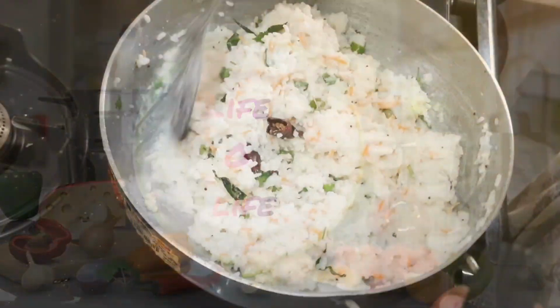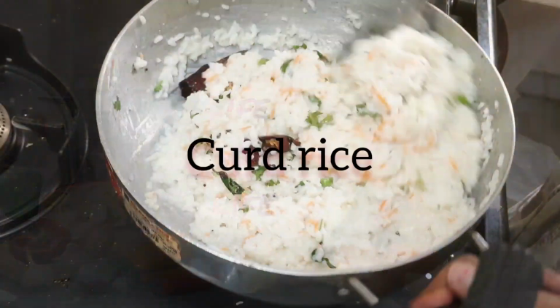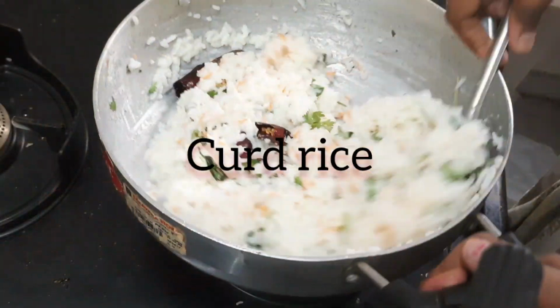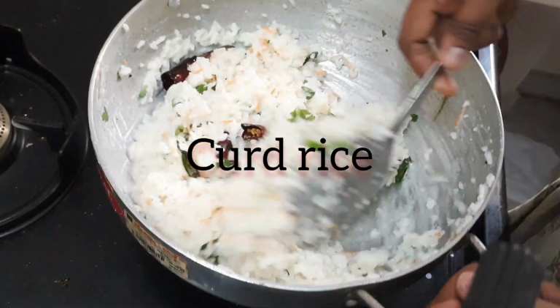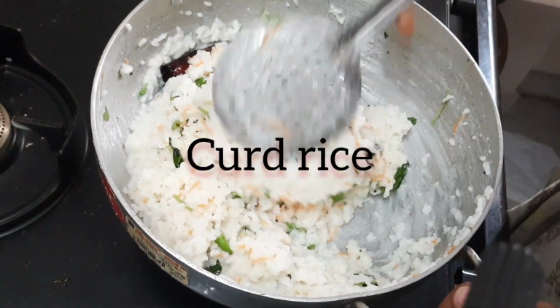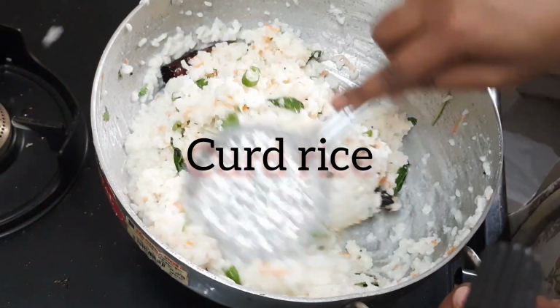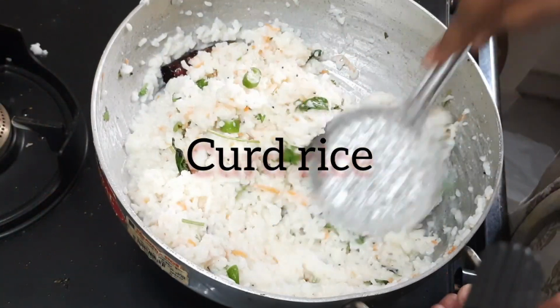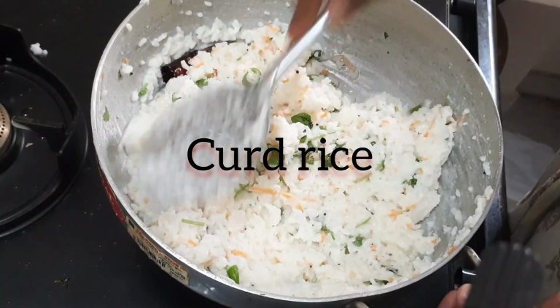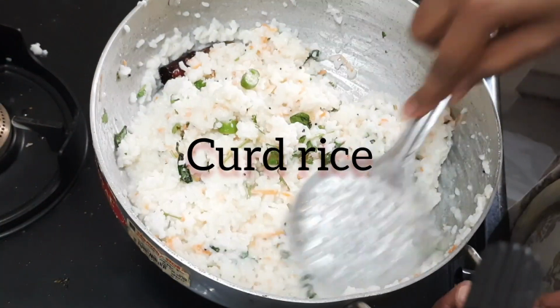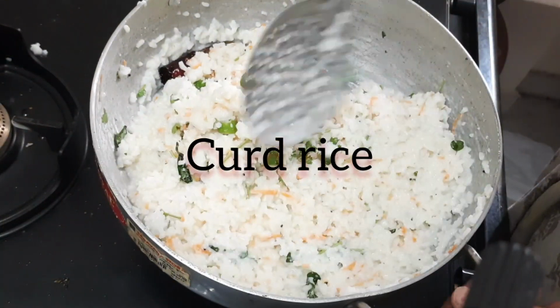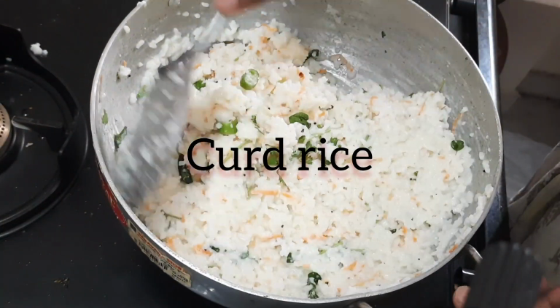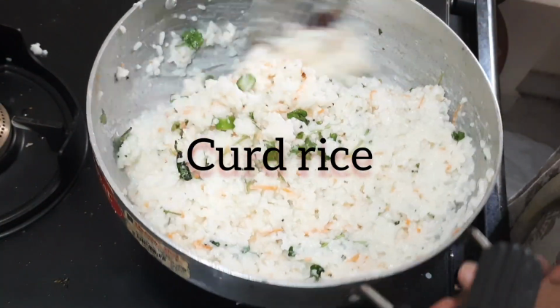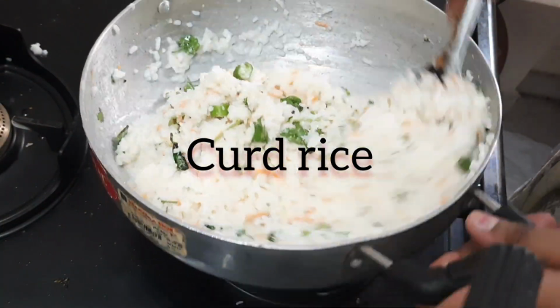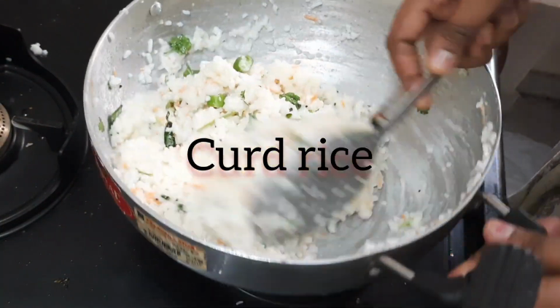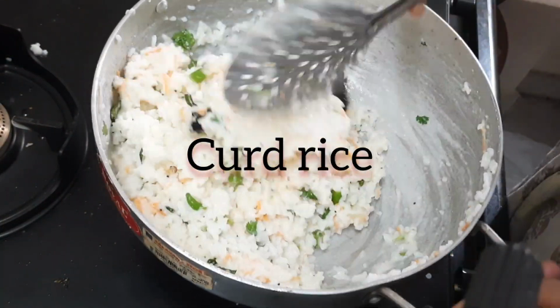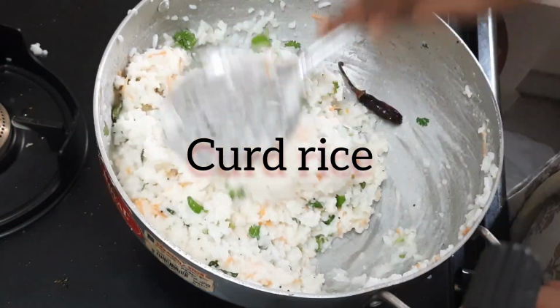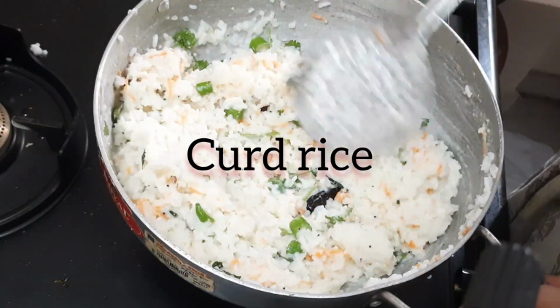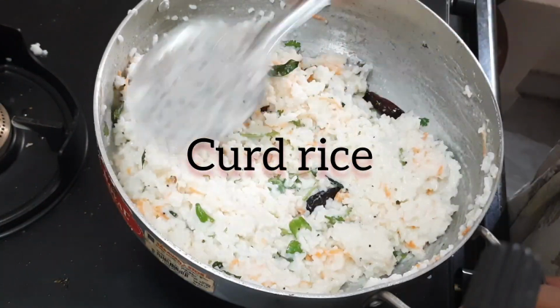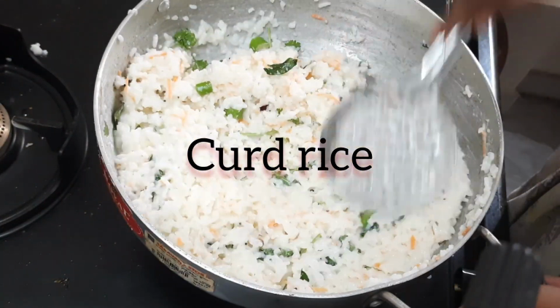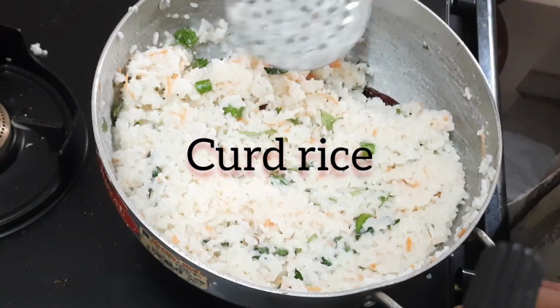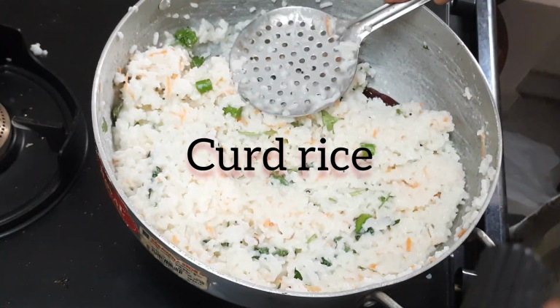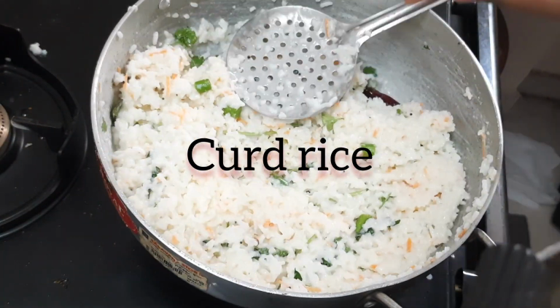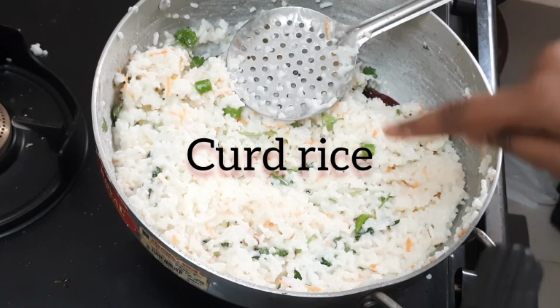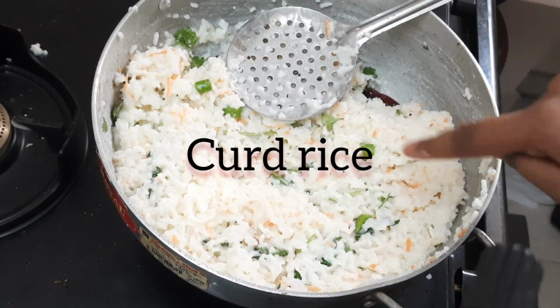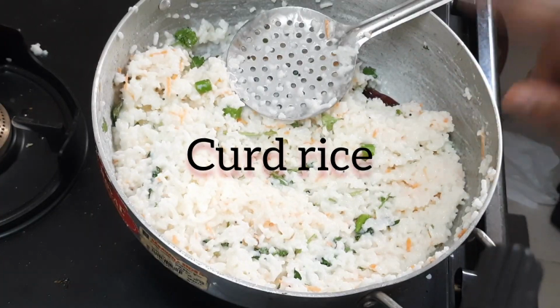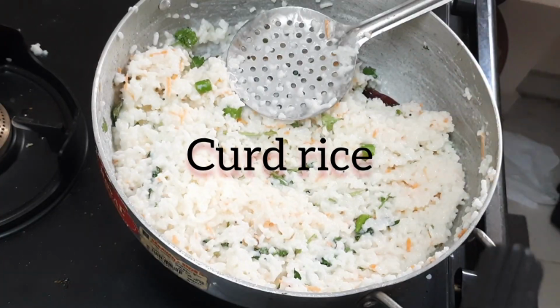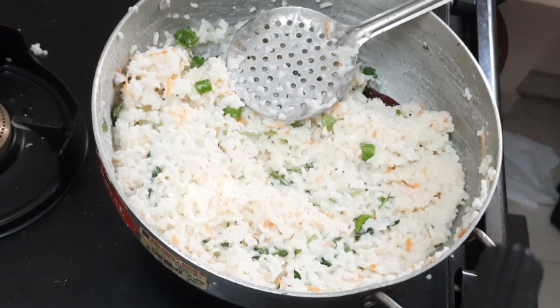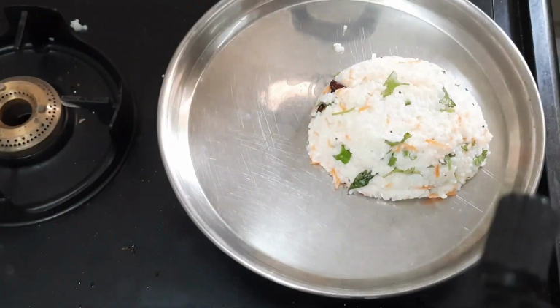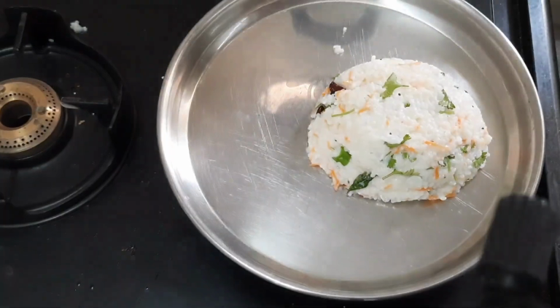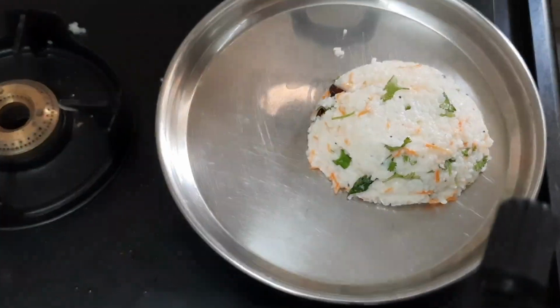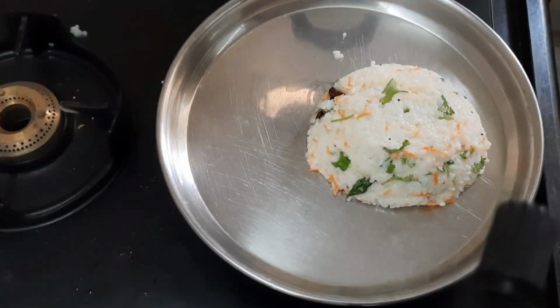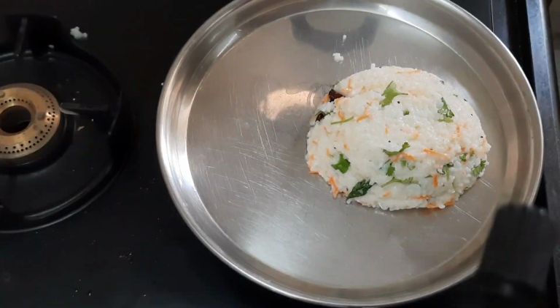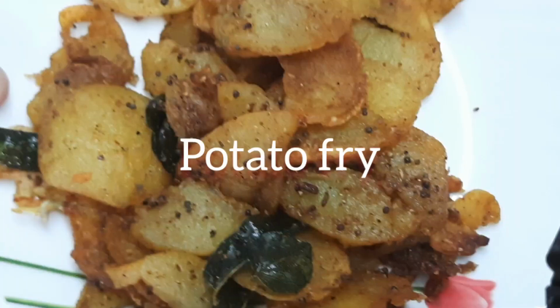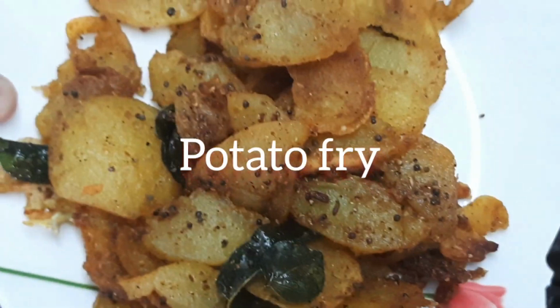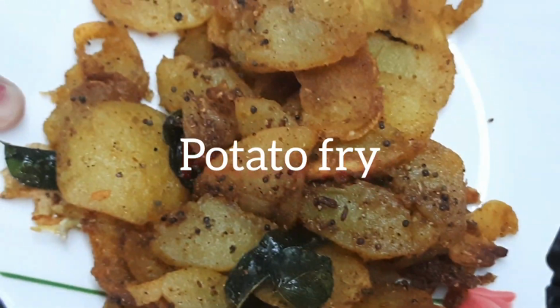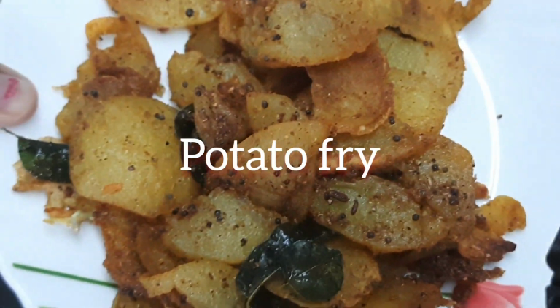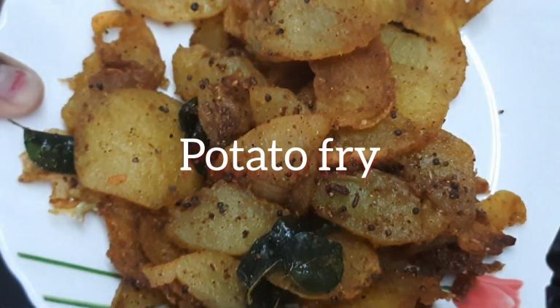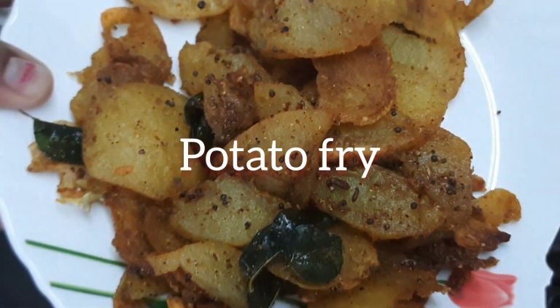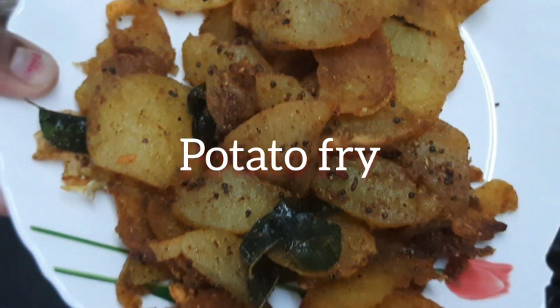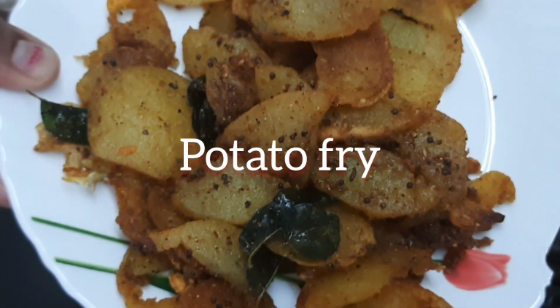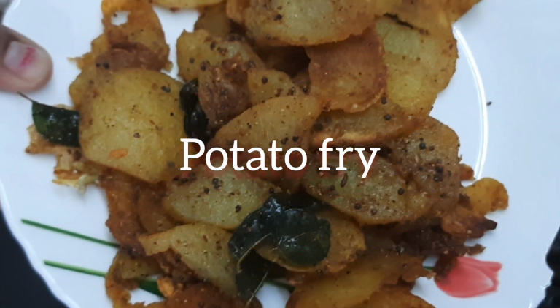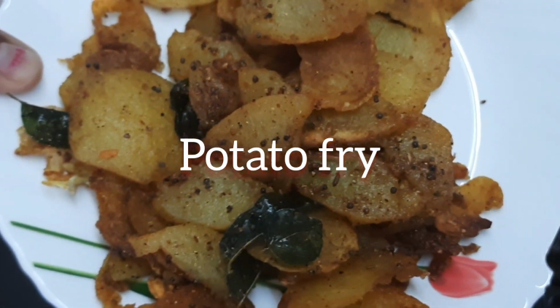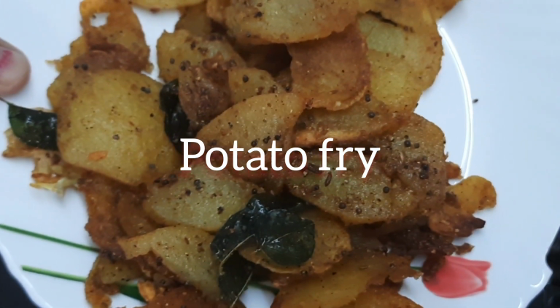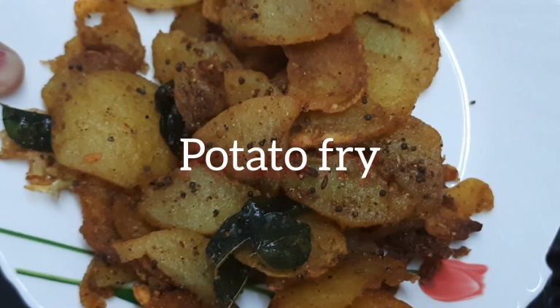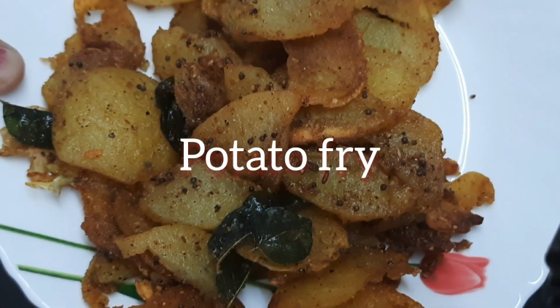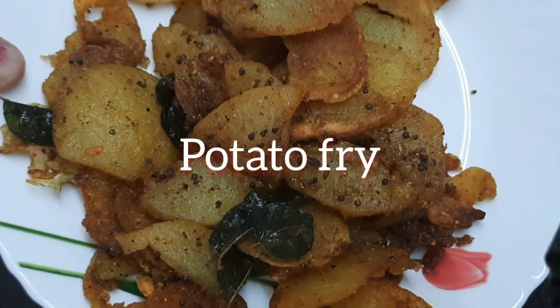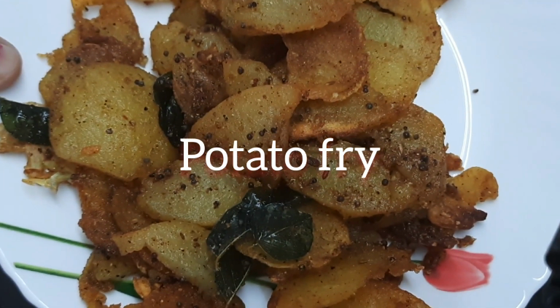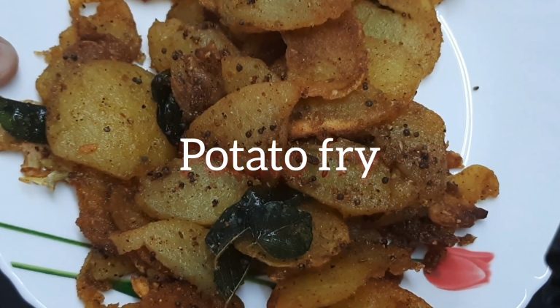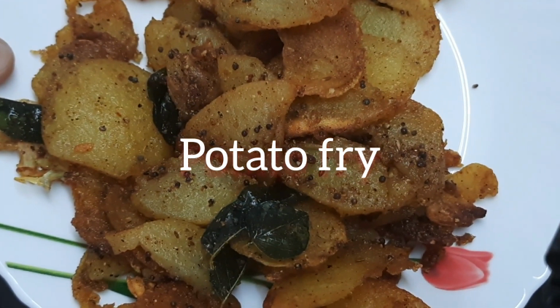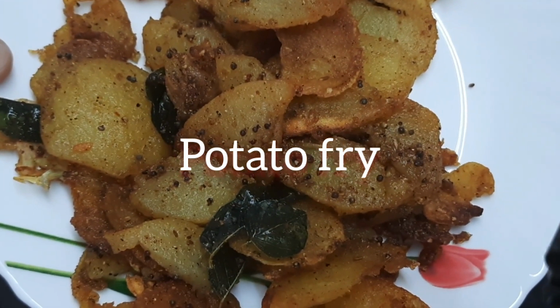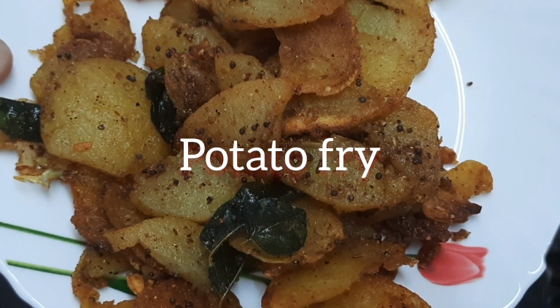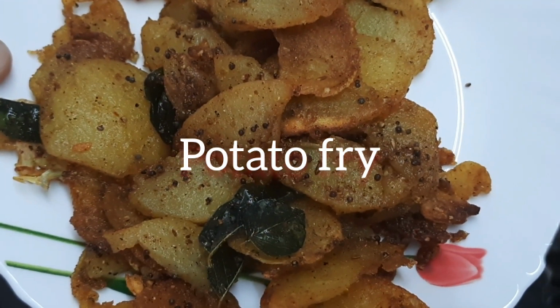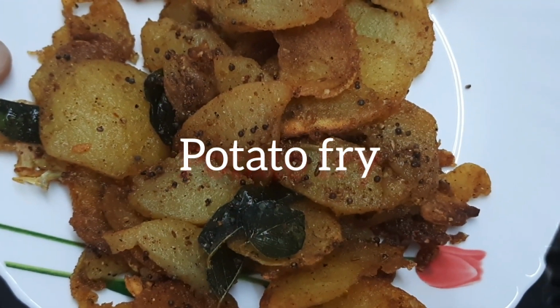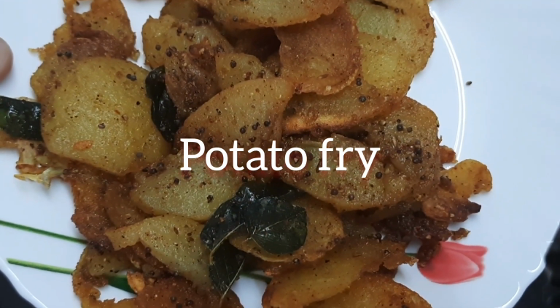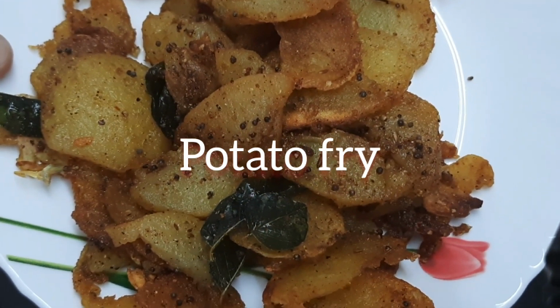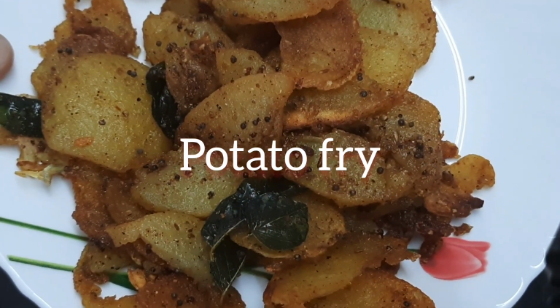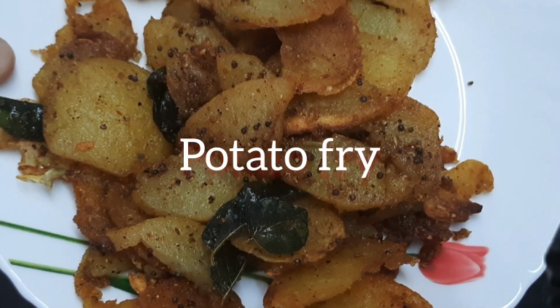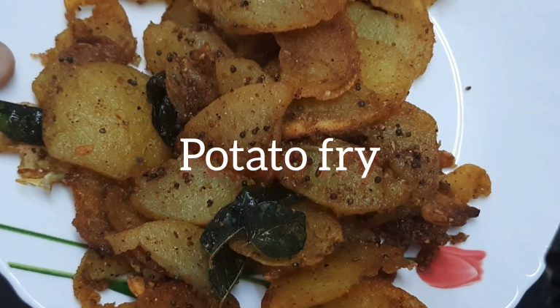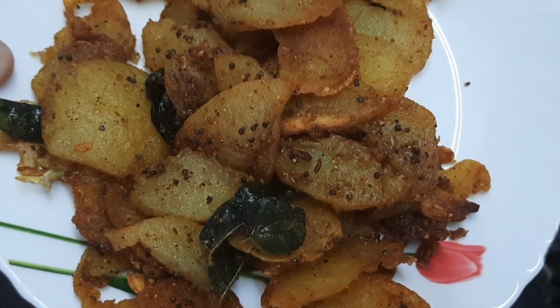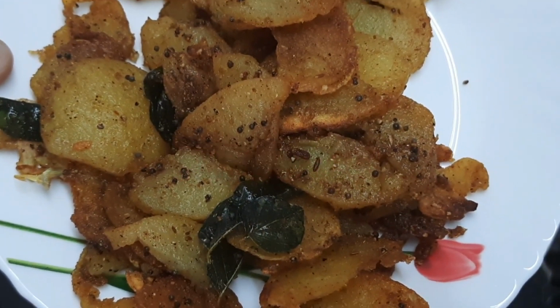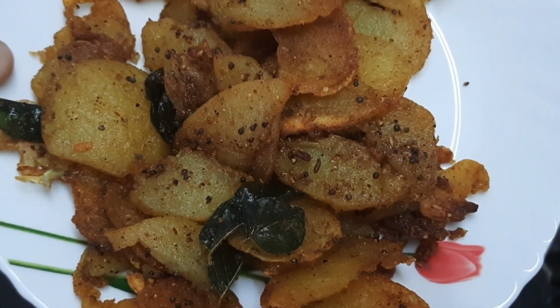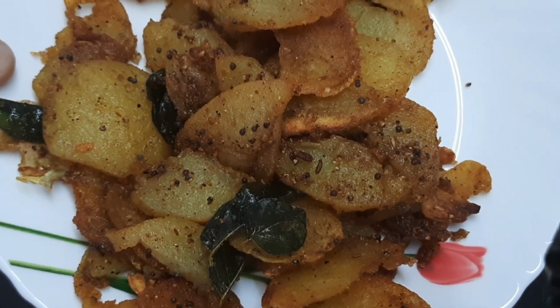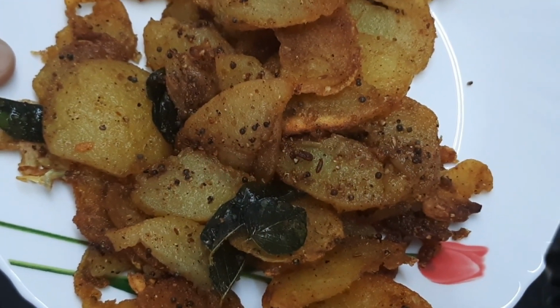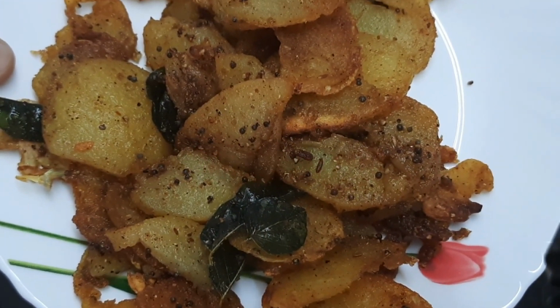Hi friends, welcome back to my channel. Today is a great recipe. We have potato fries. Let's see how it works.